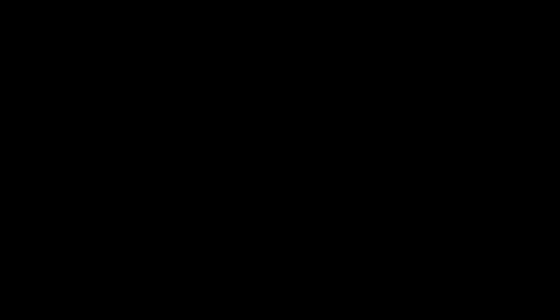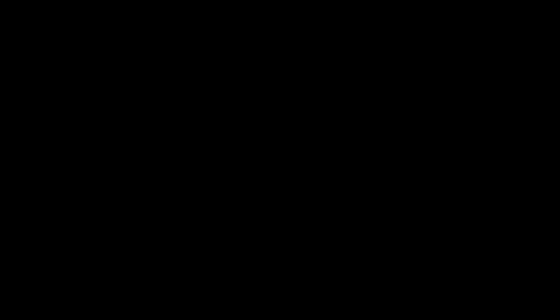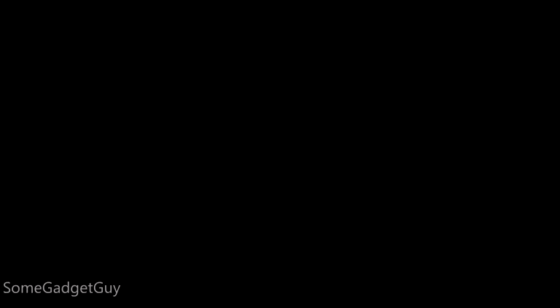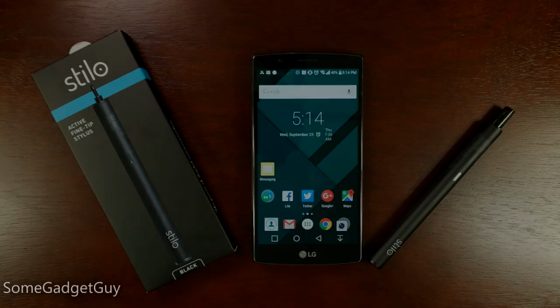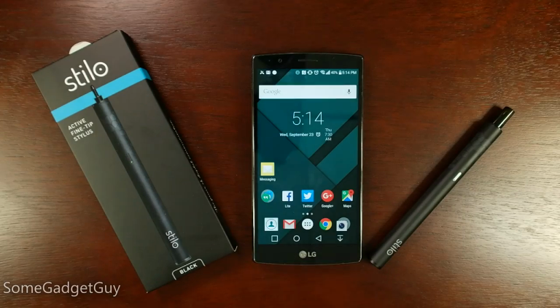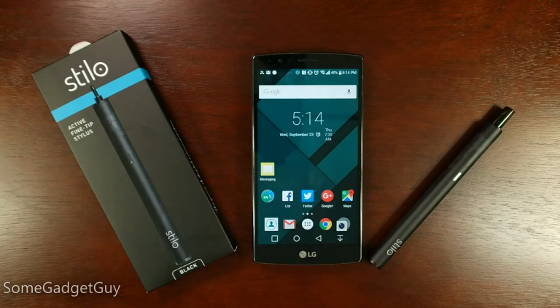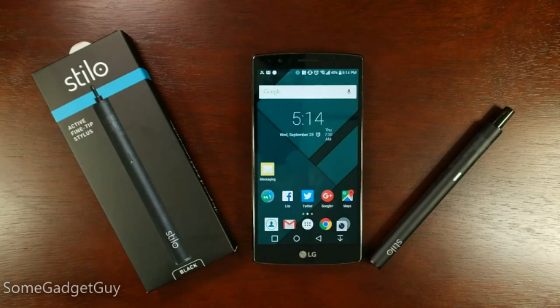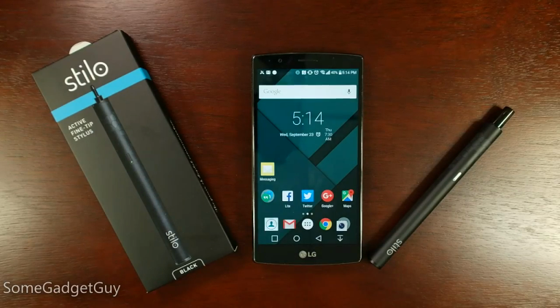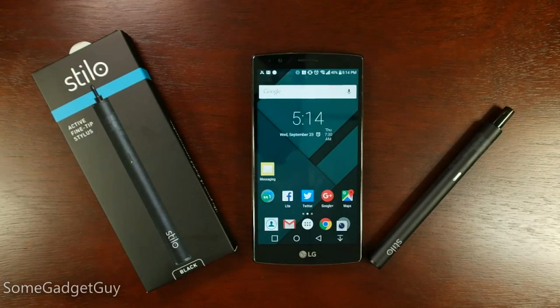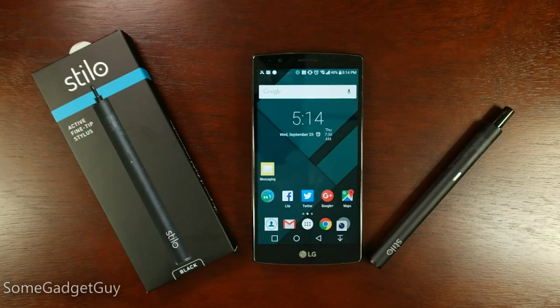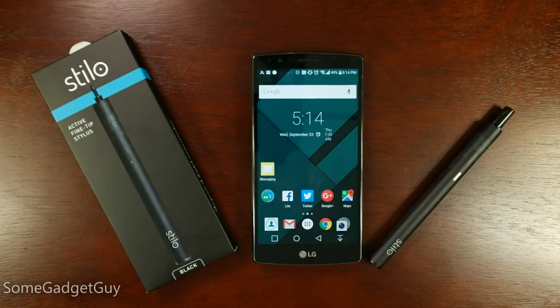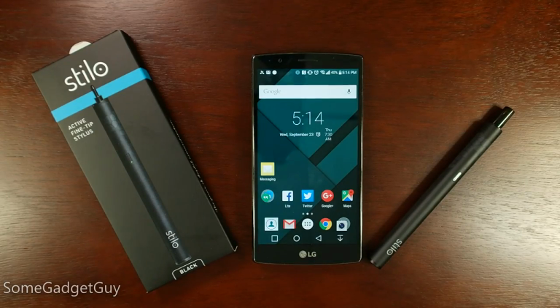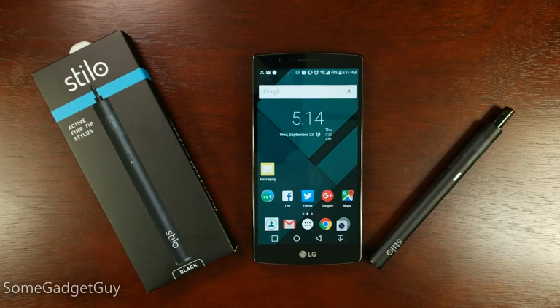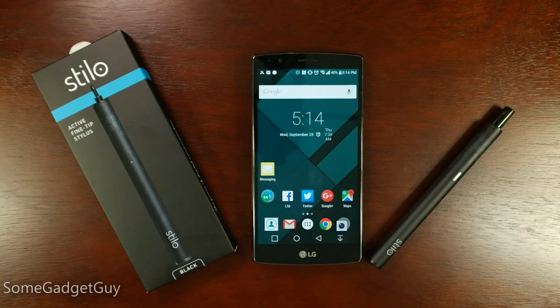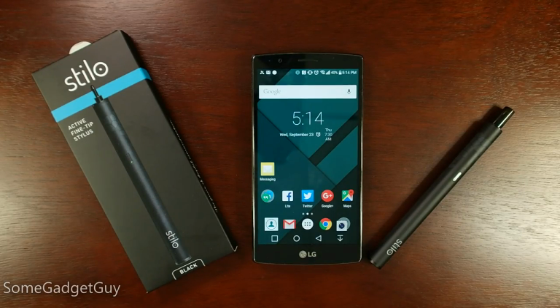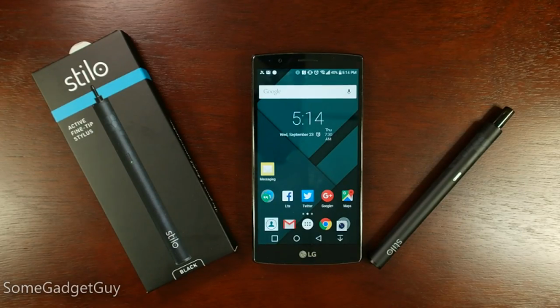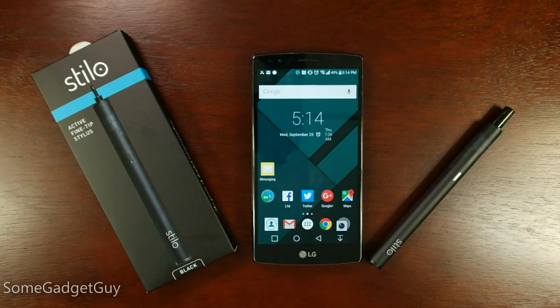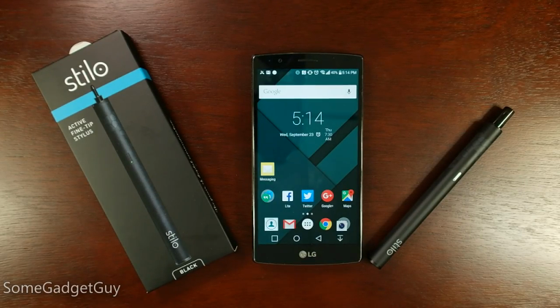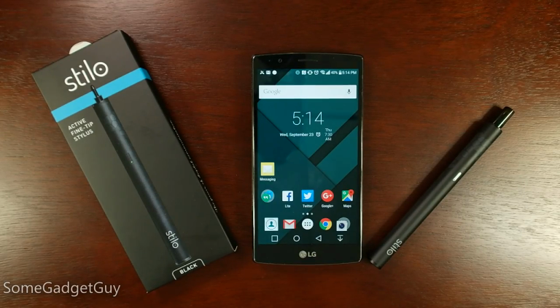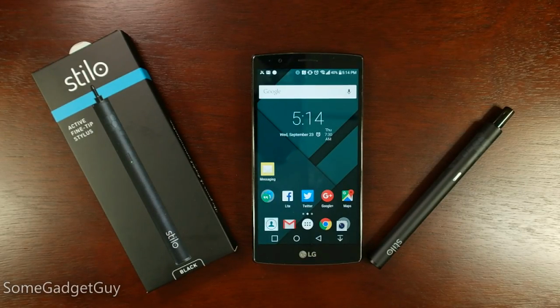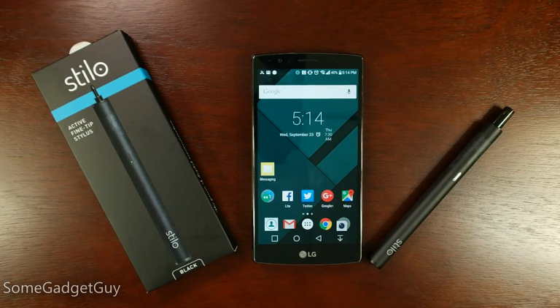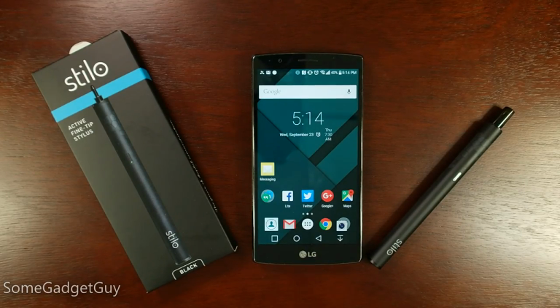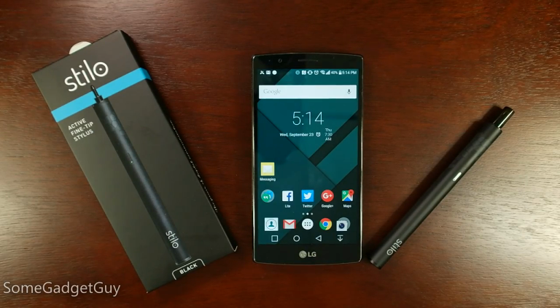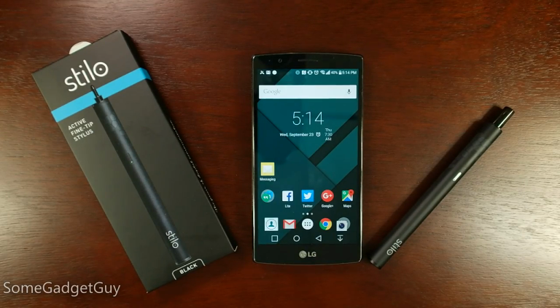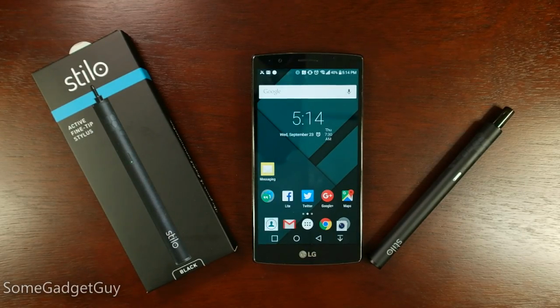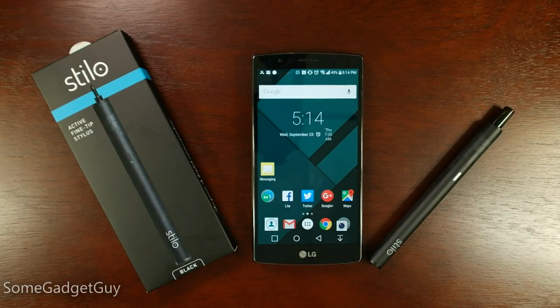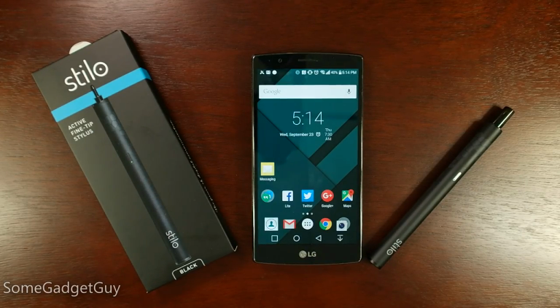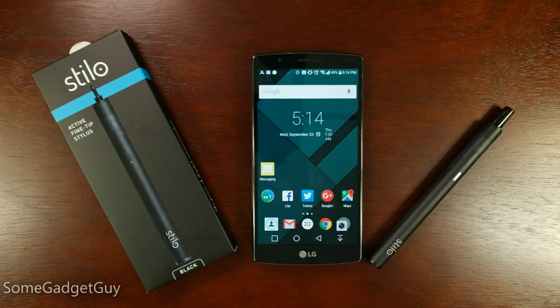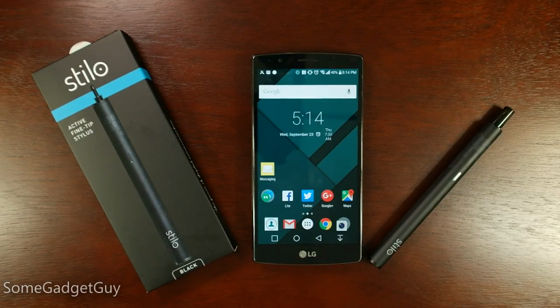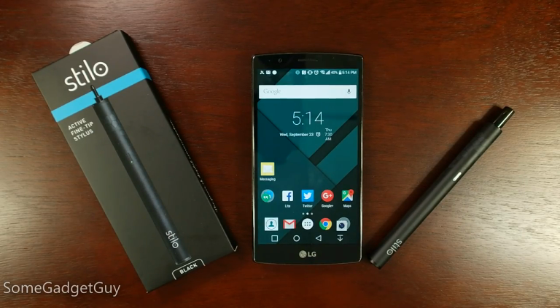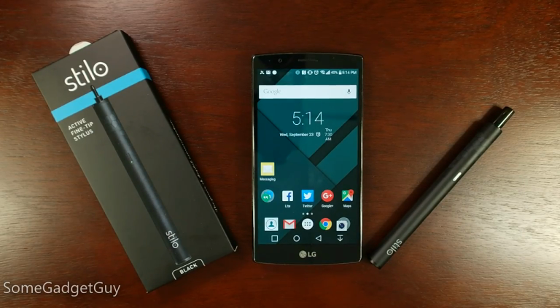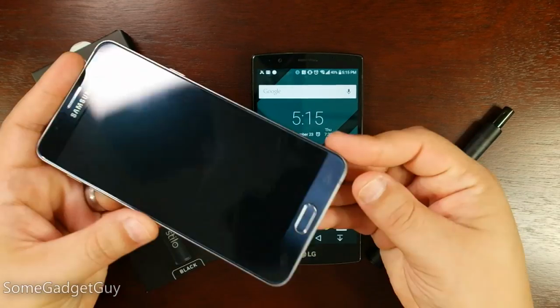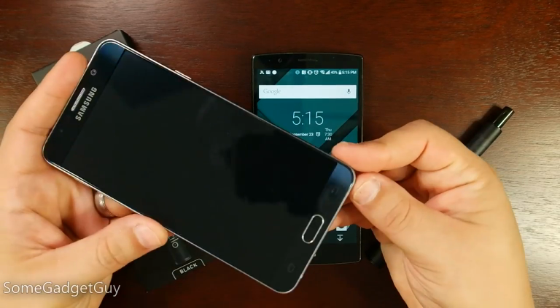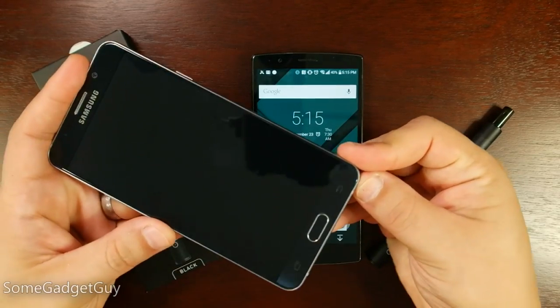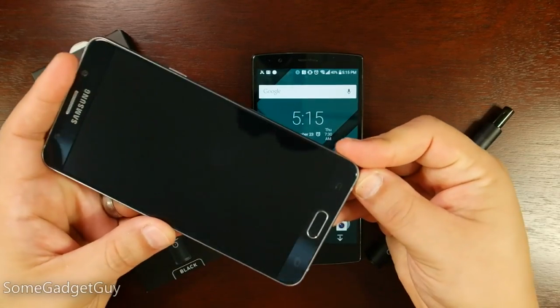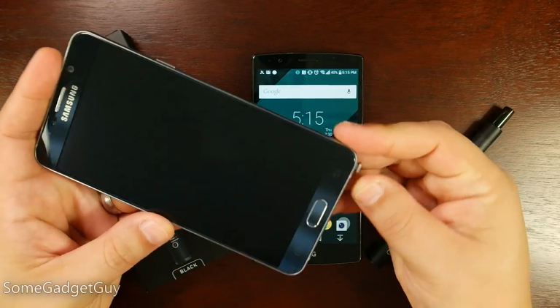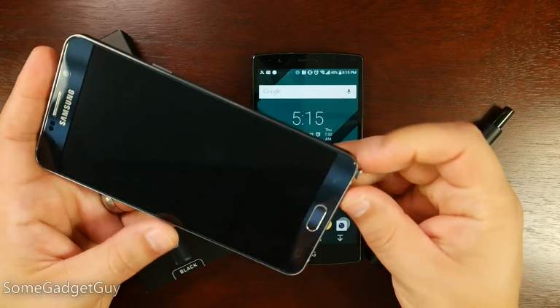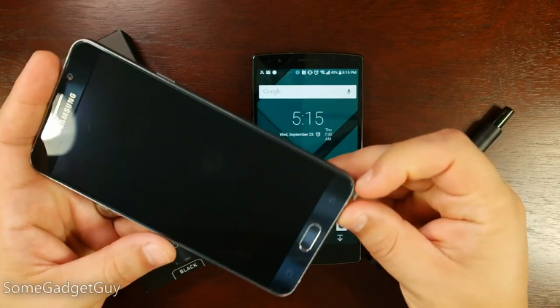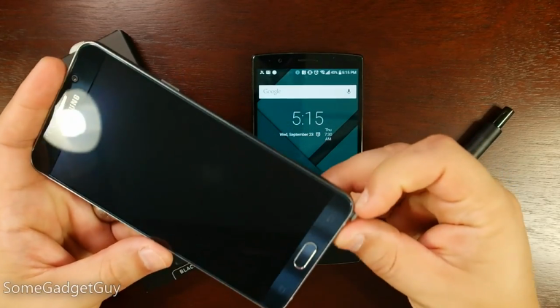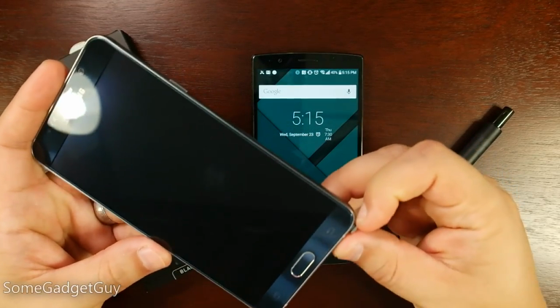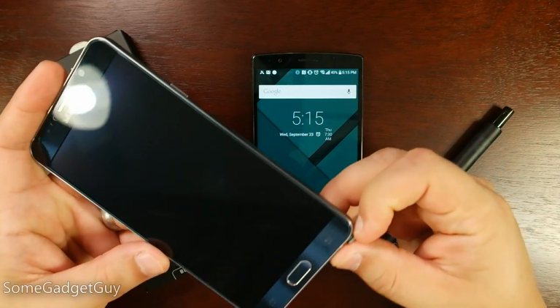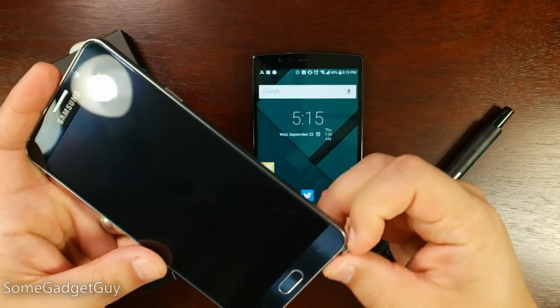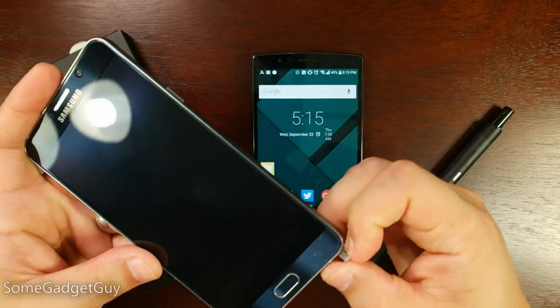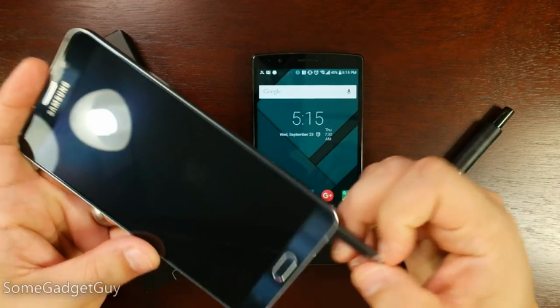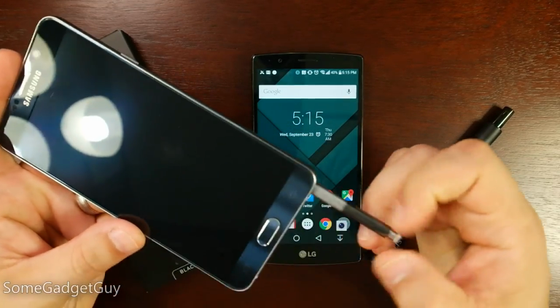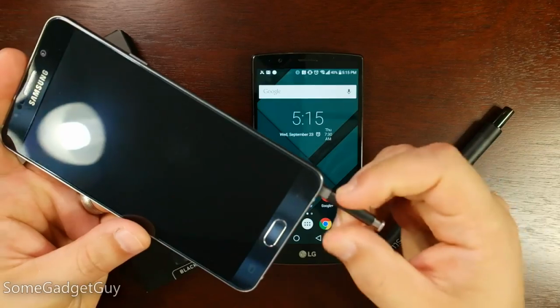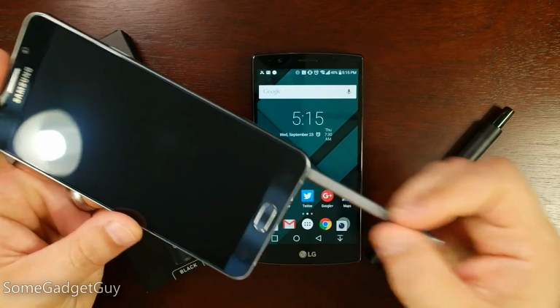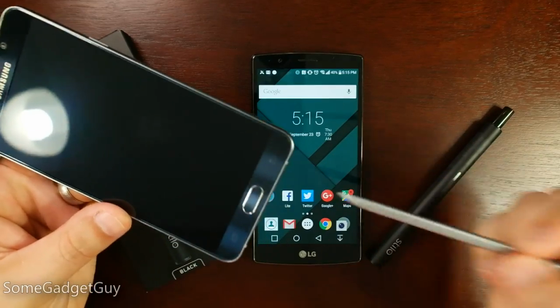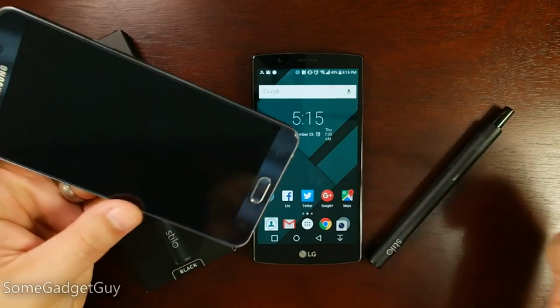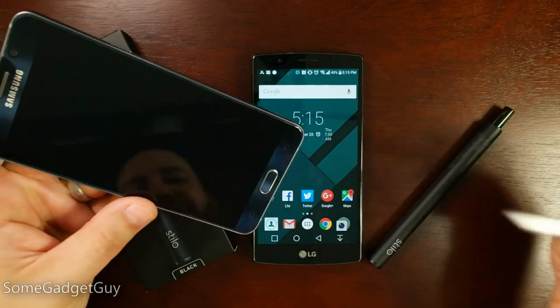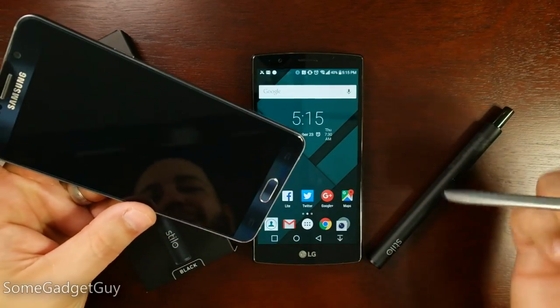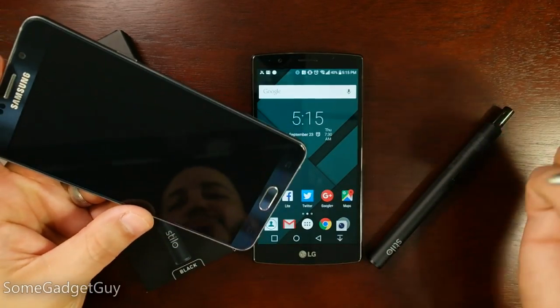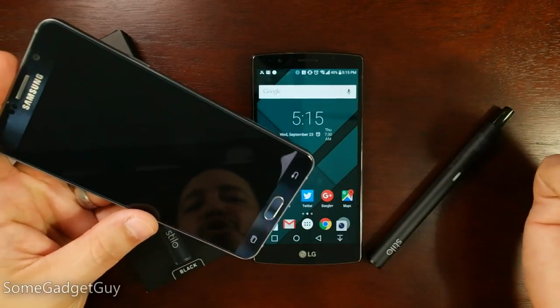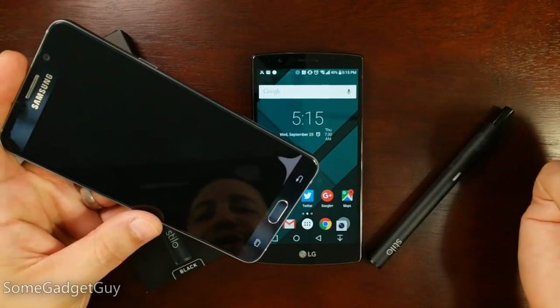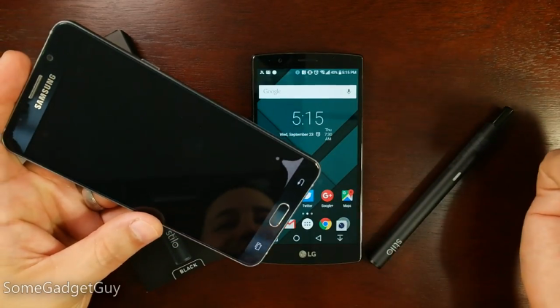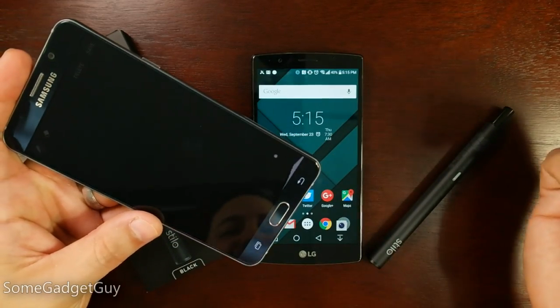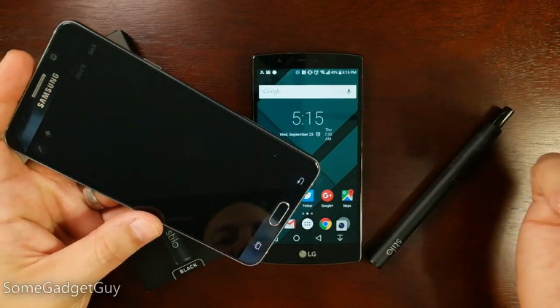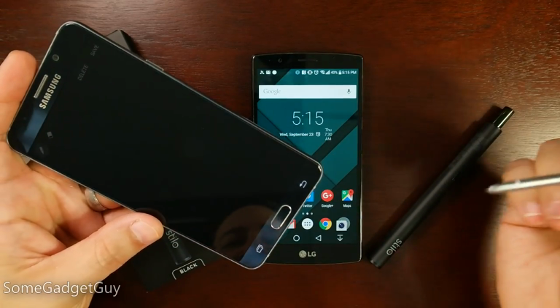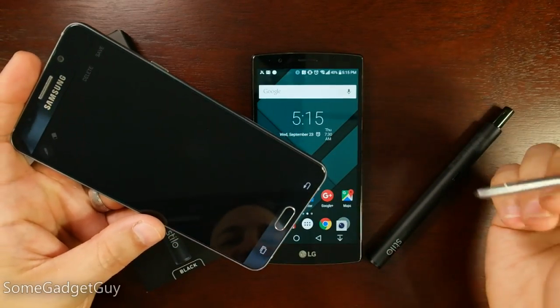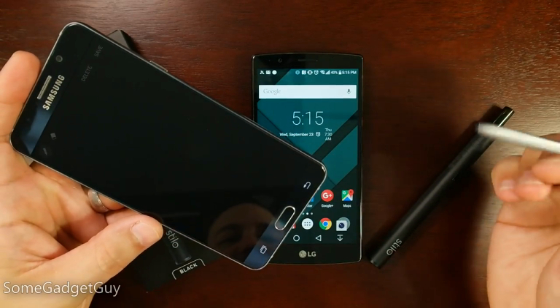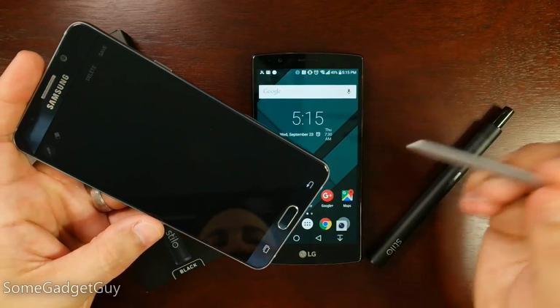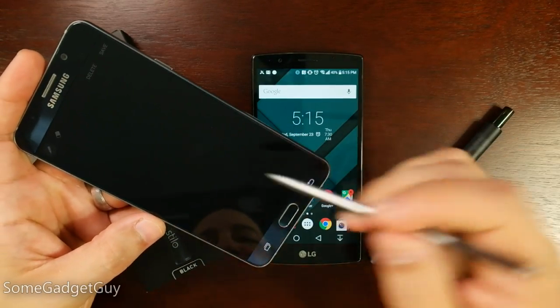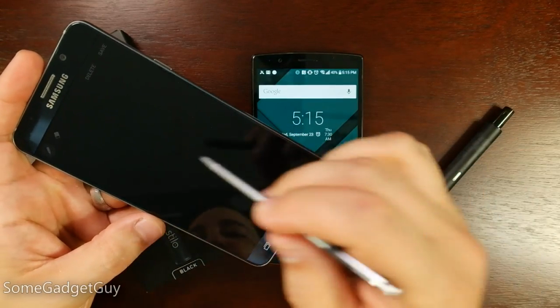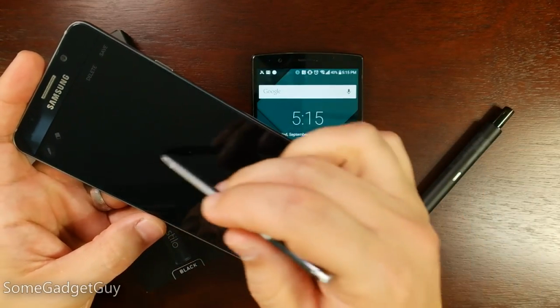Hey everybody, SunGadgetGuy here, and what's old is new again. The stylus is making a return as a productivity tool.